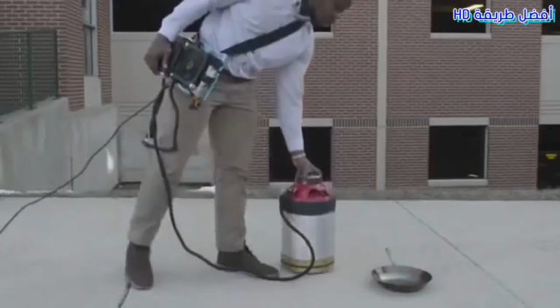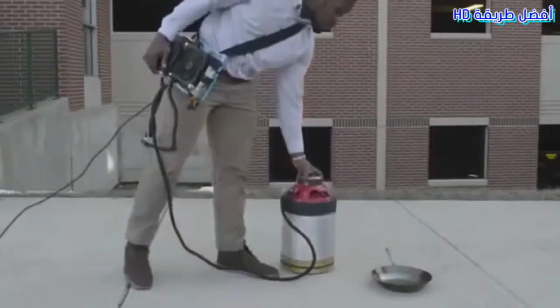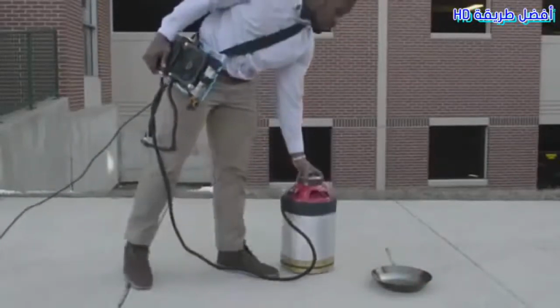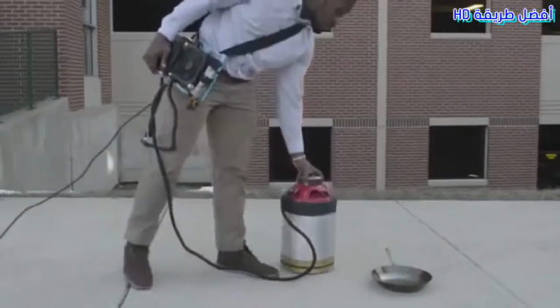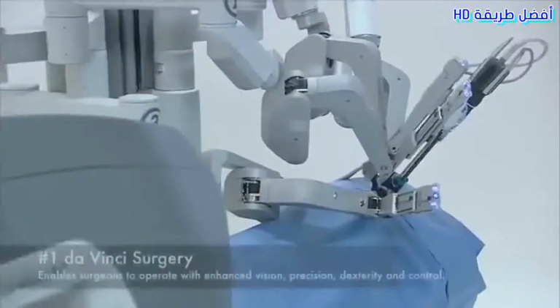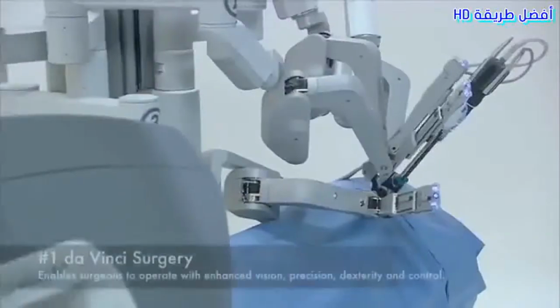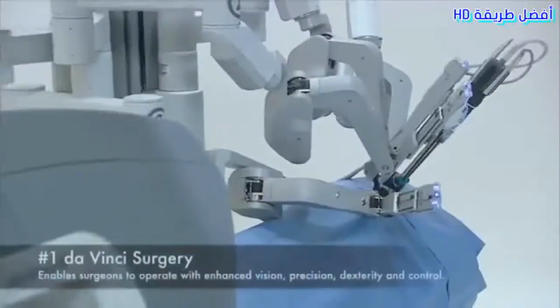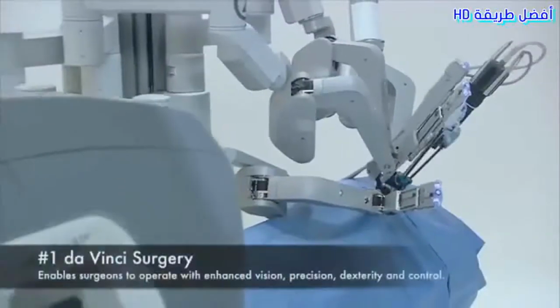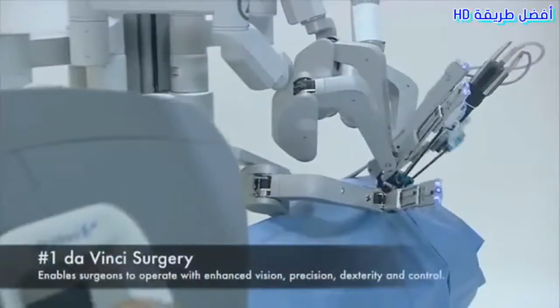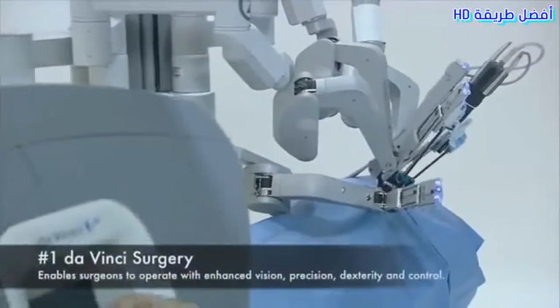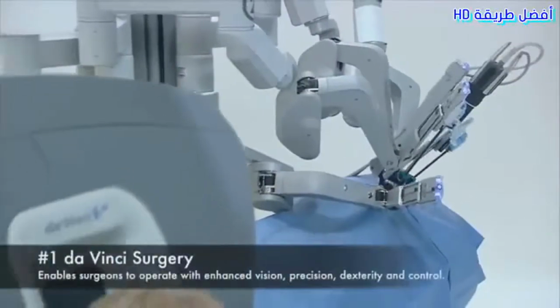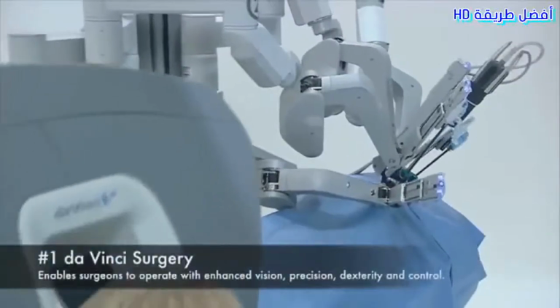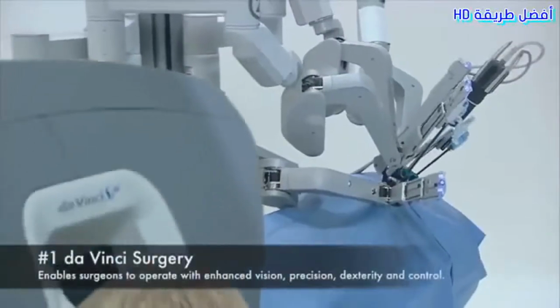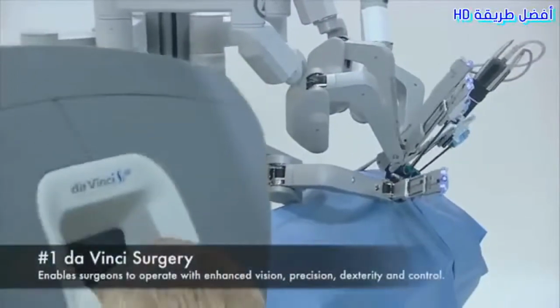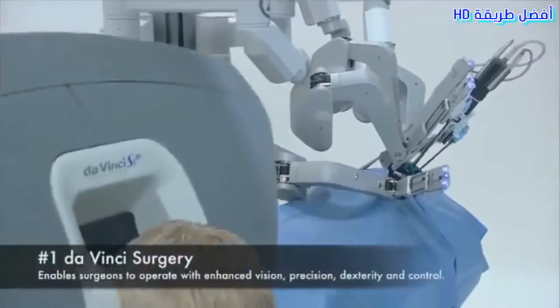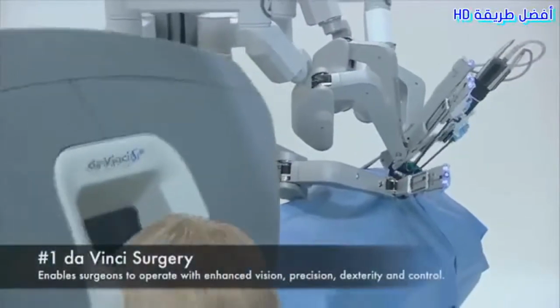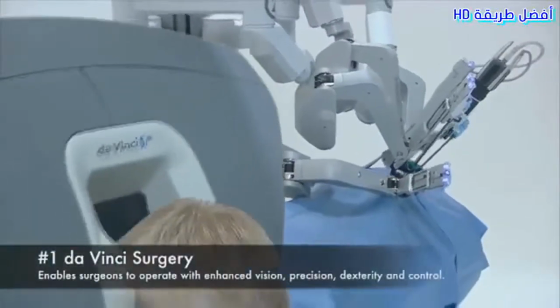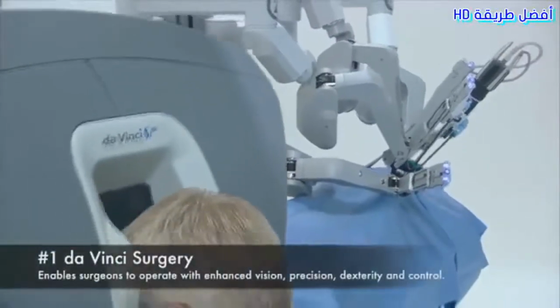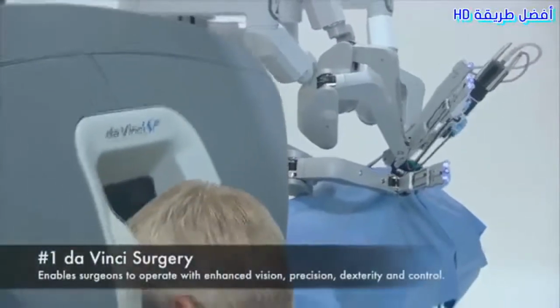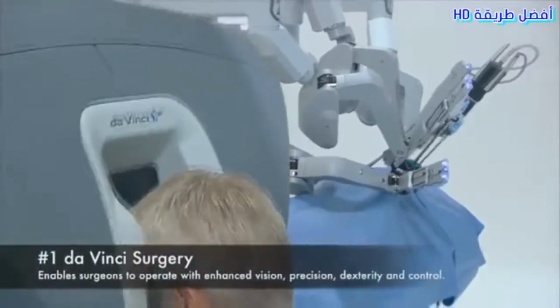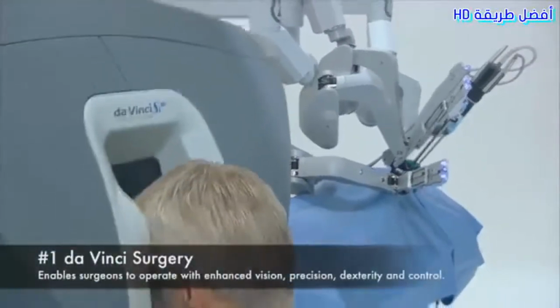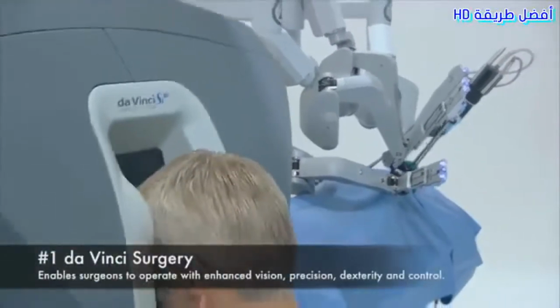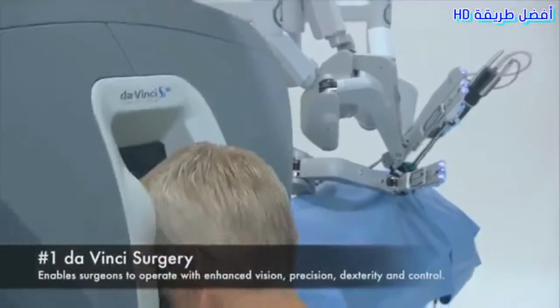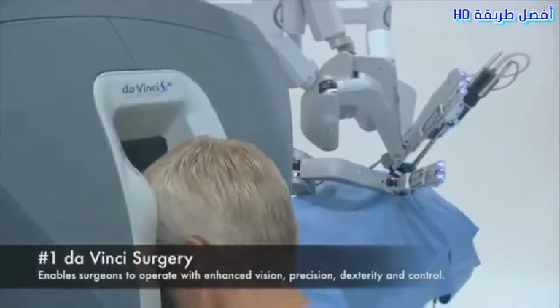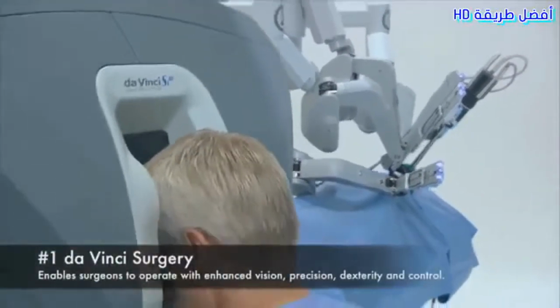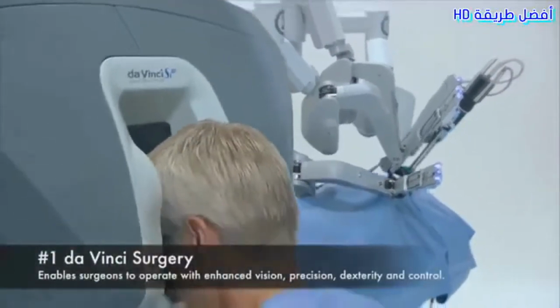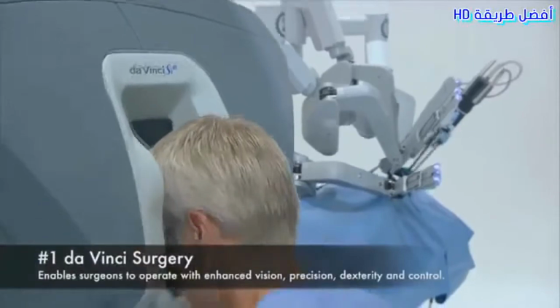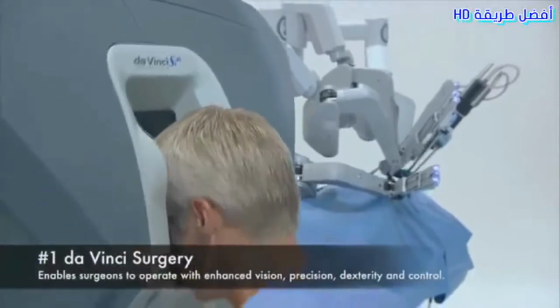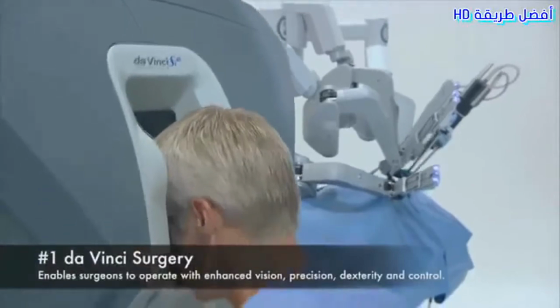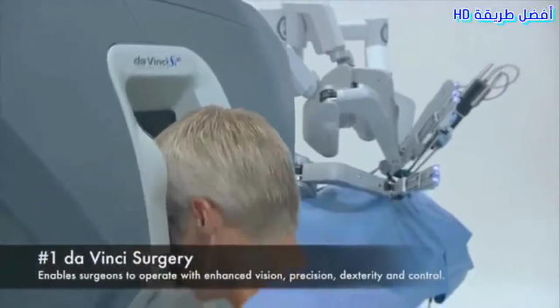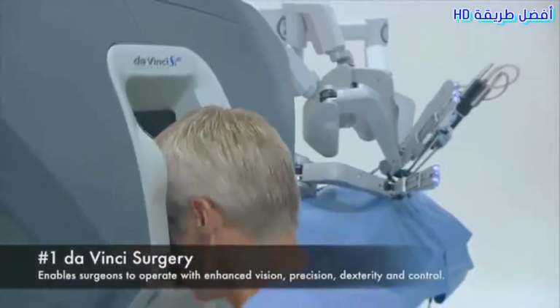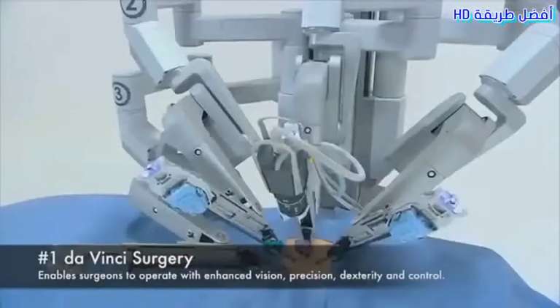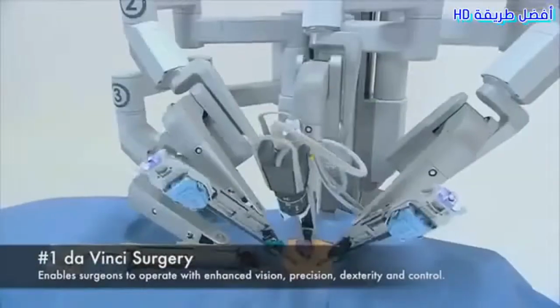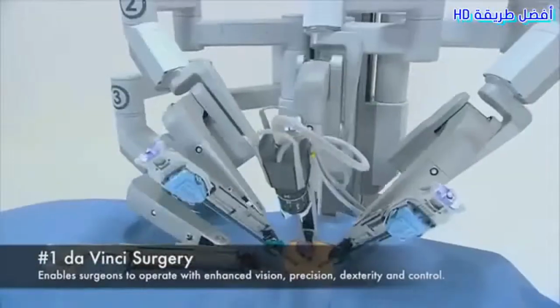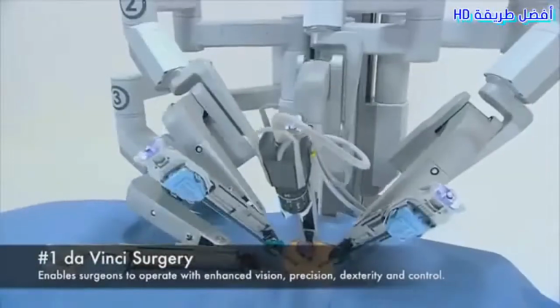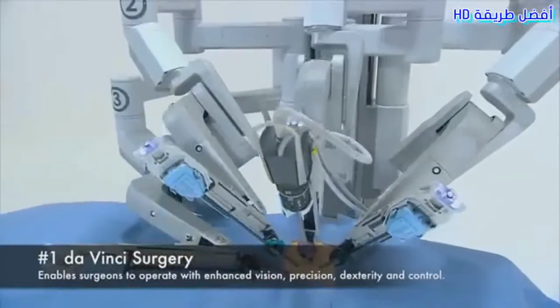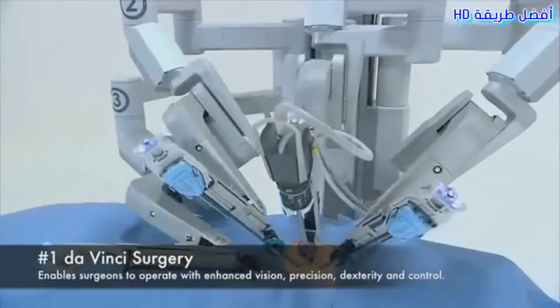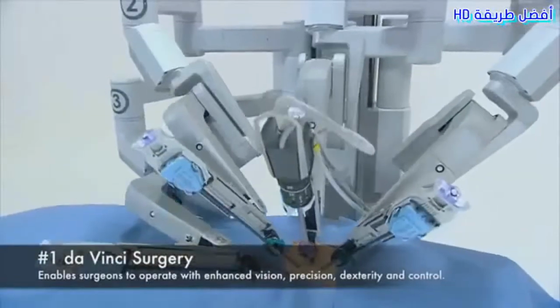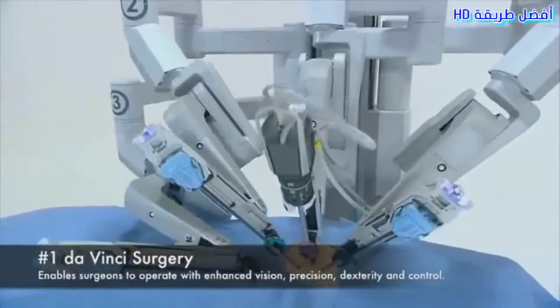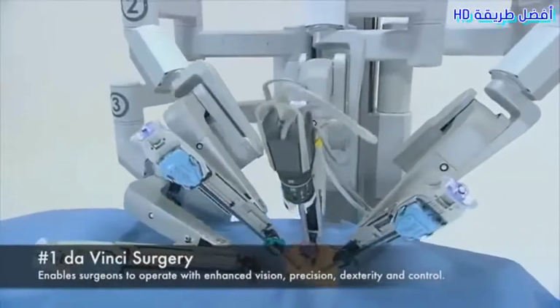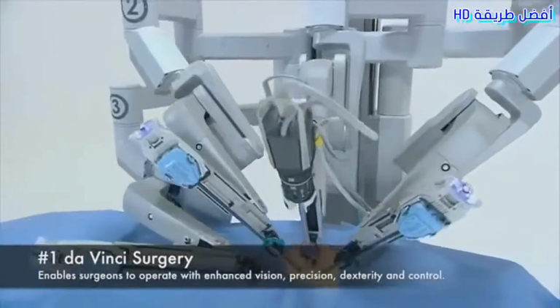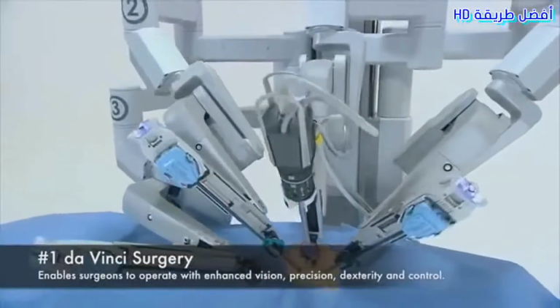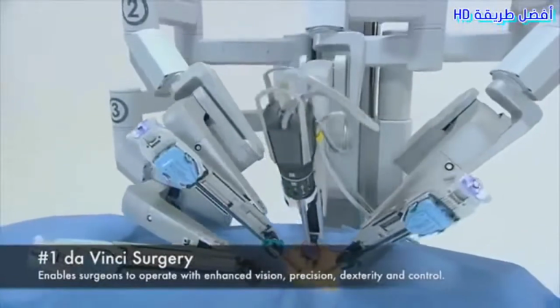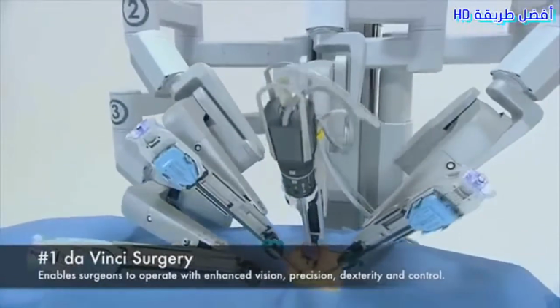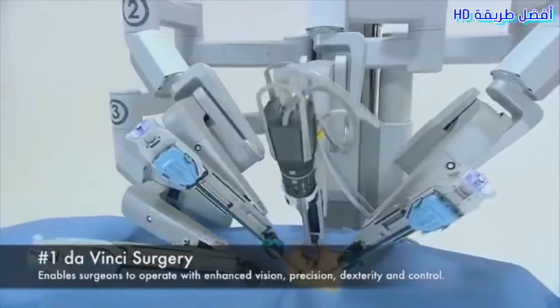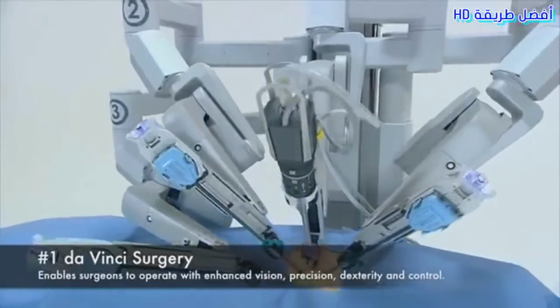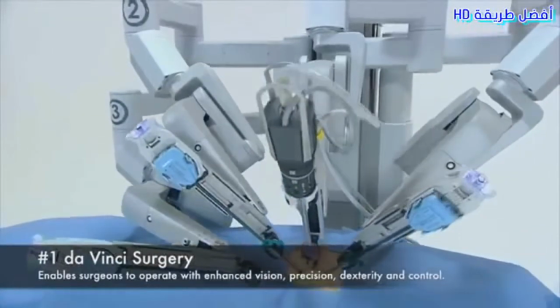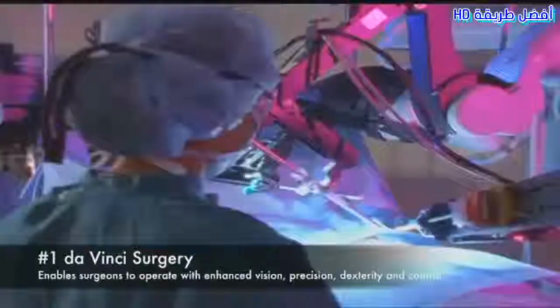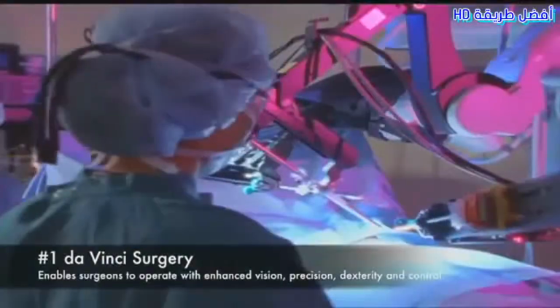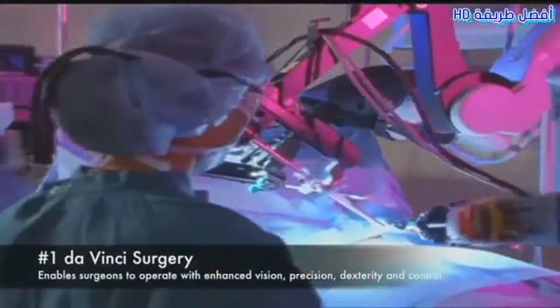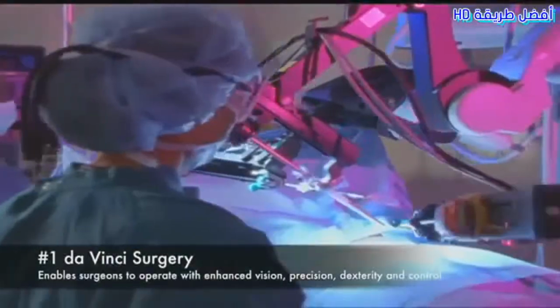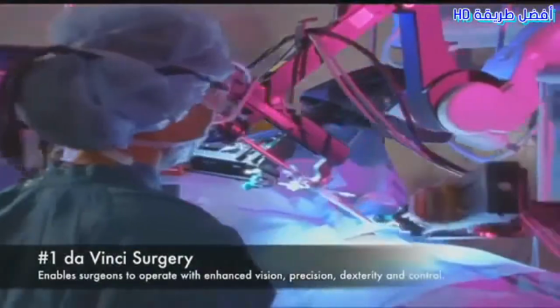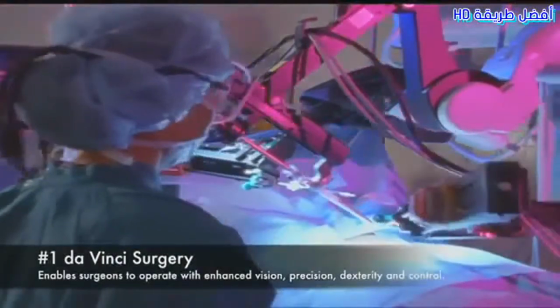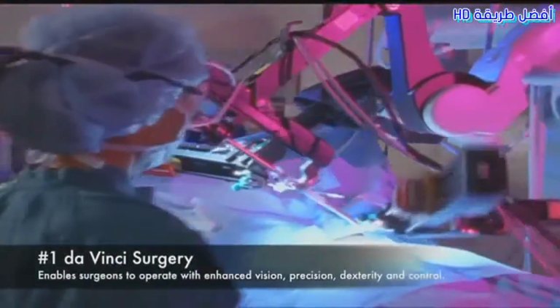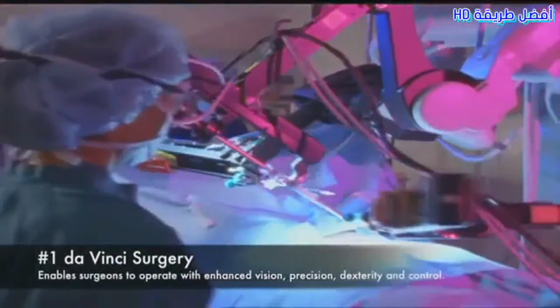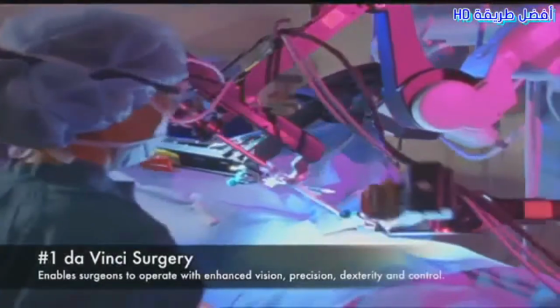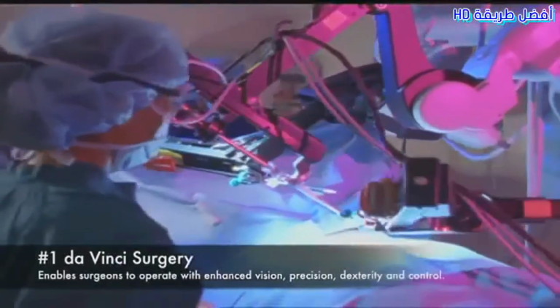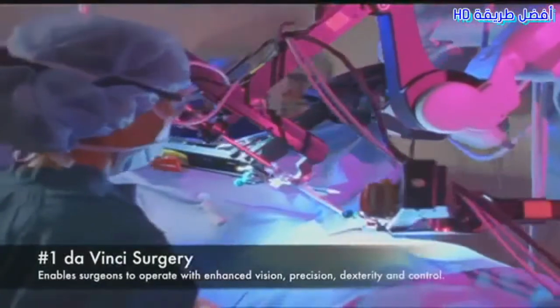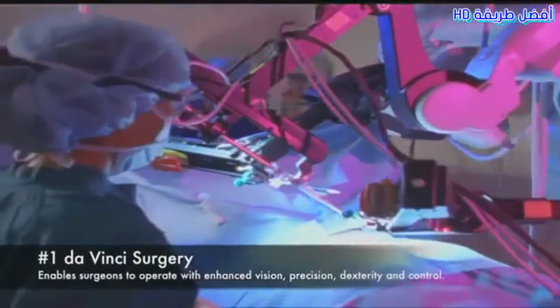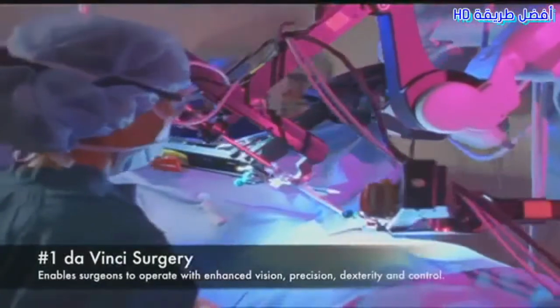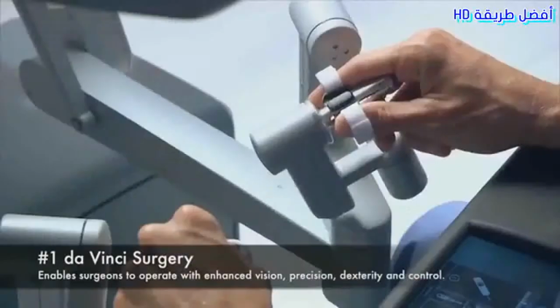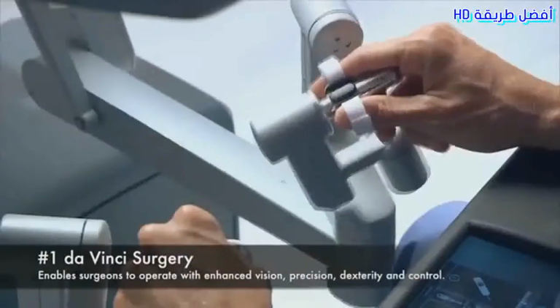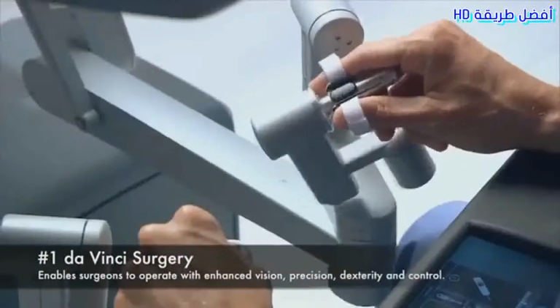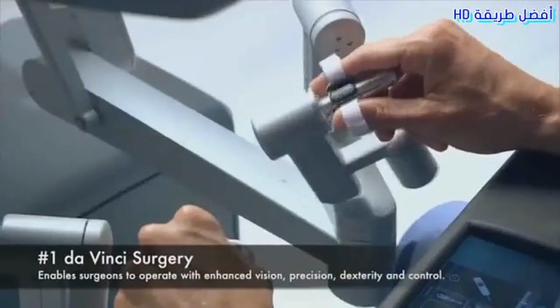Number 1: Da Vinci Surgery. Enables surgeons to operate with enhanced vision, precision, dexterity, and control.